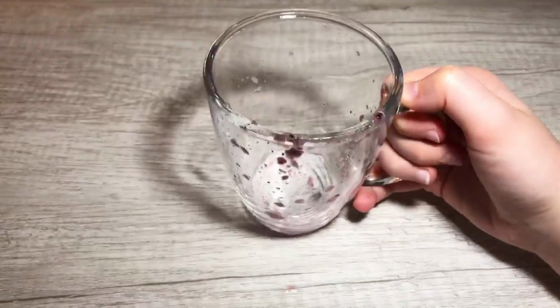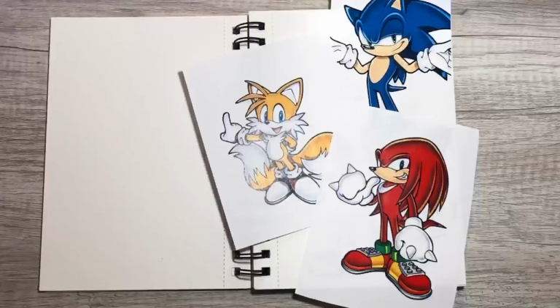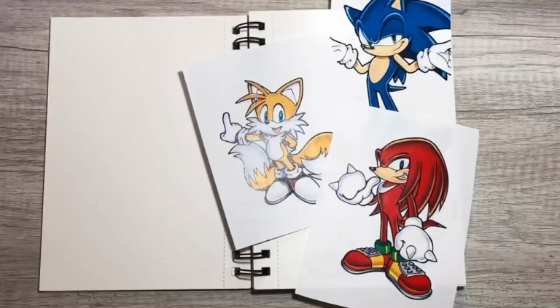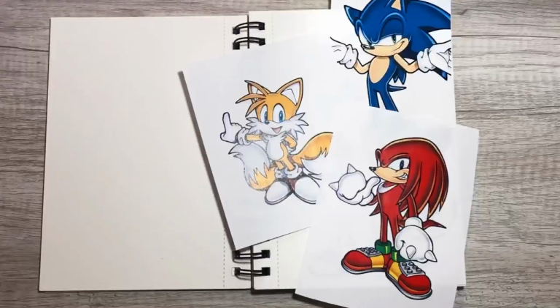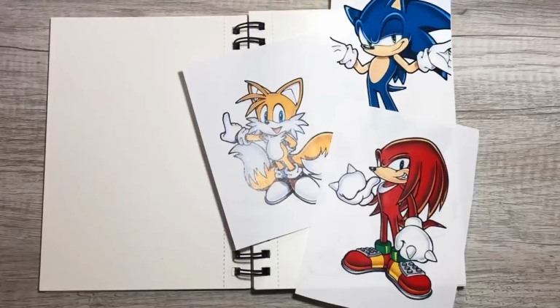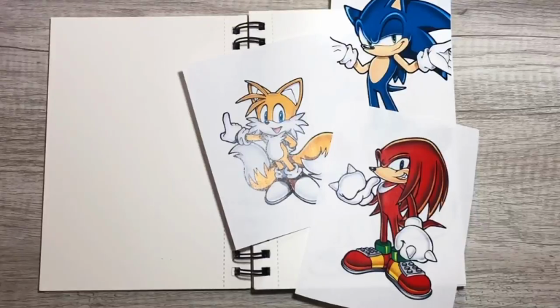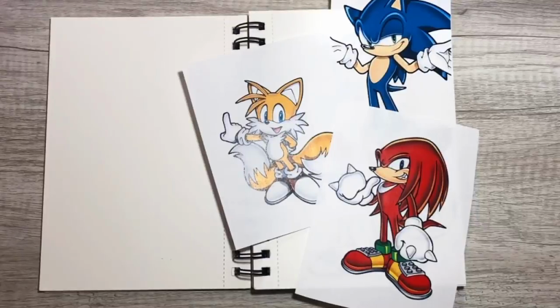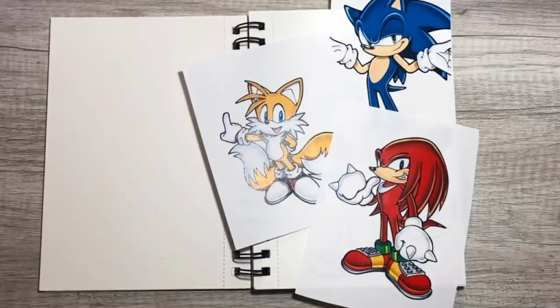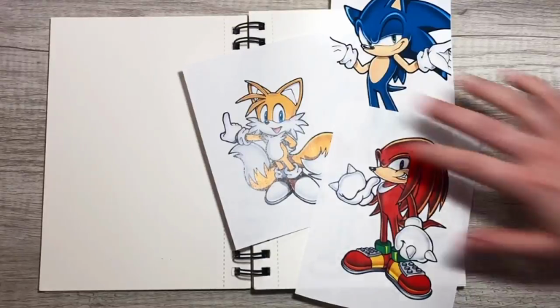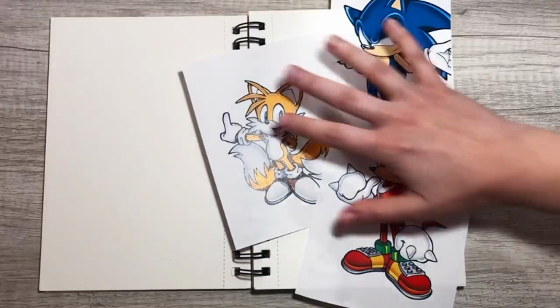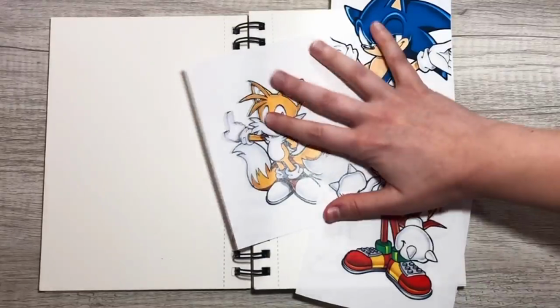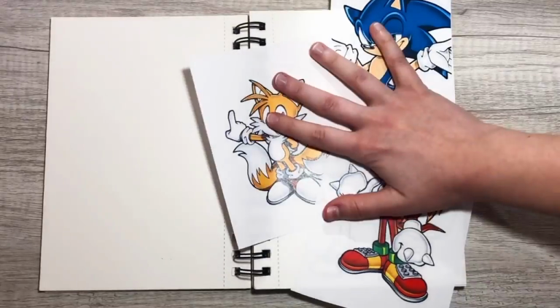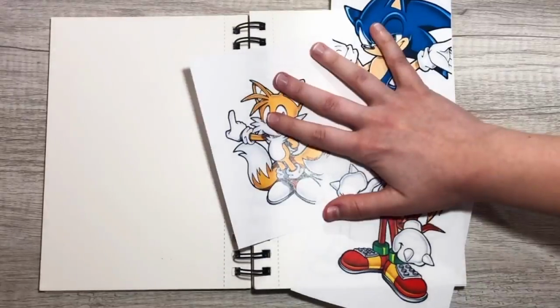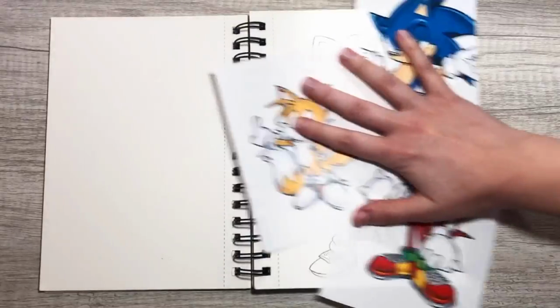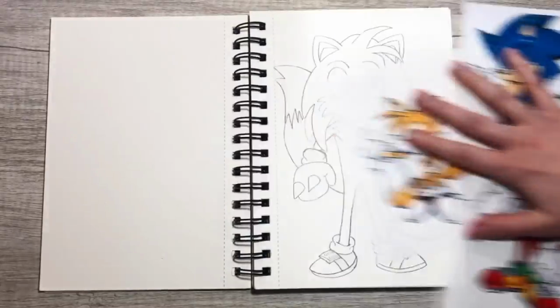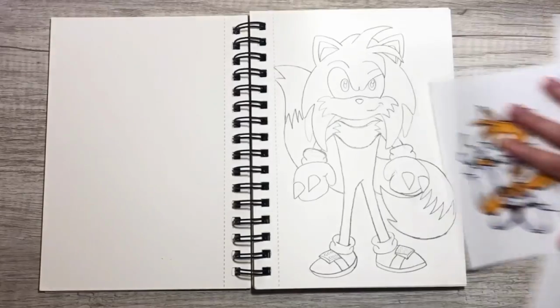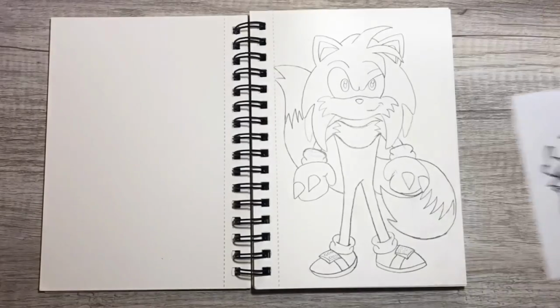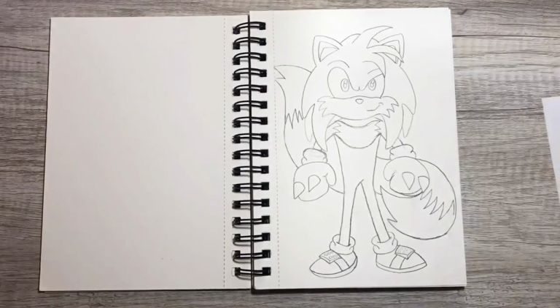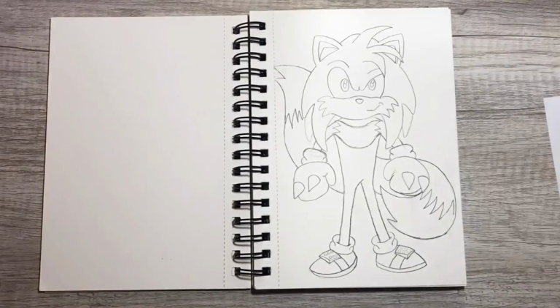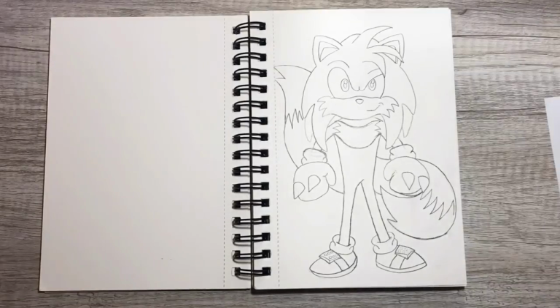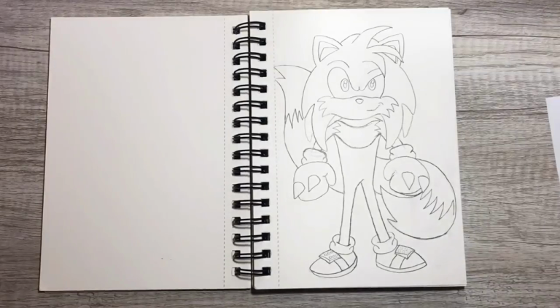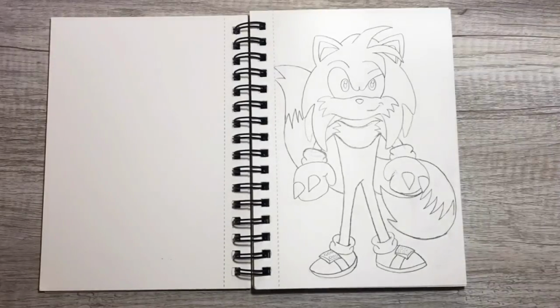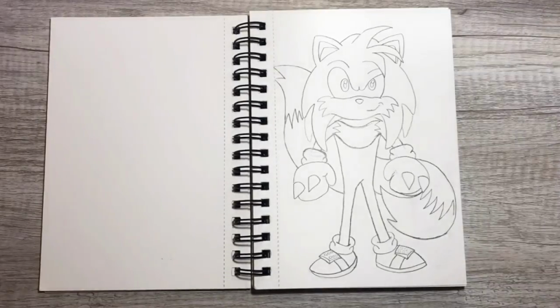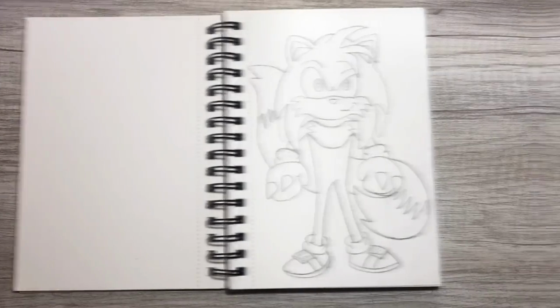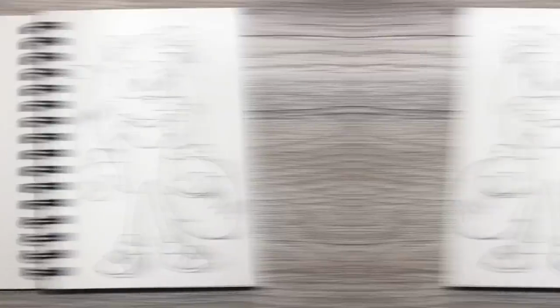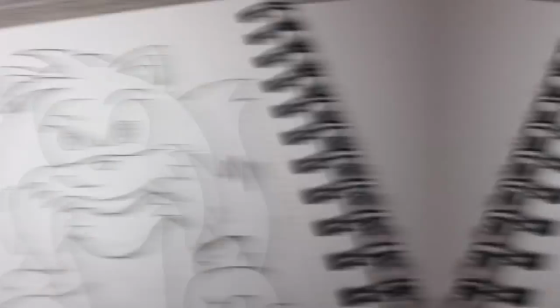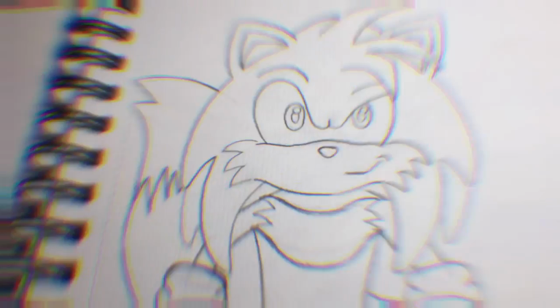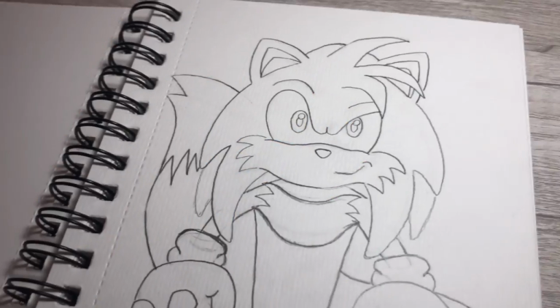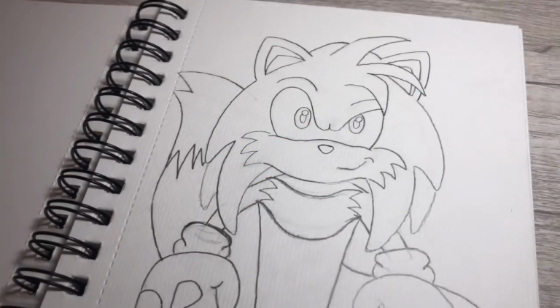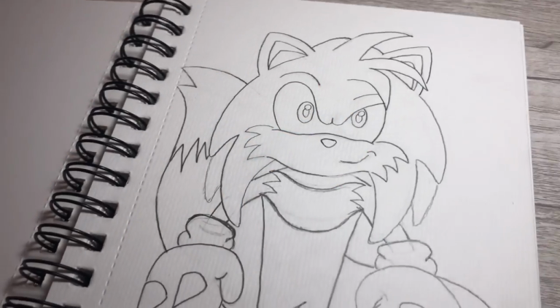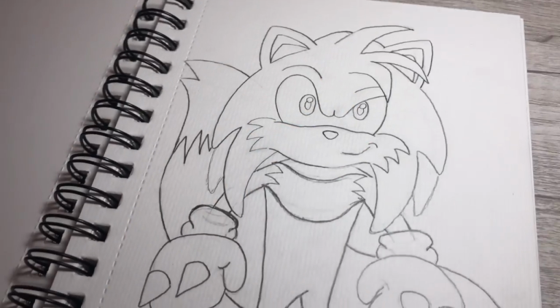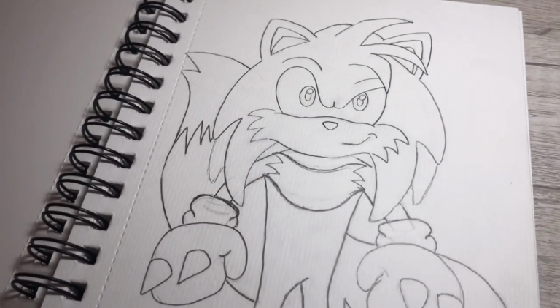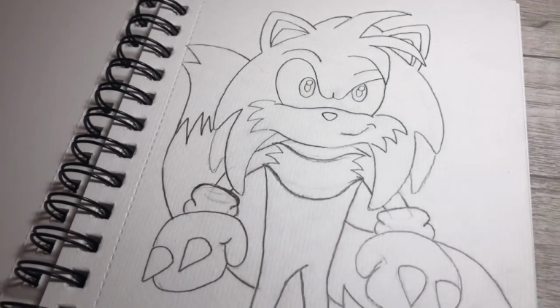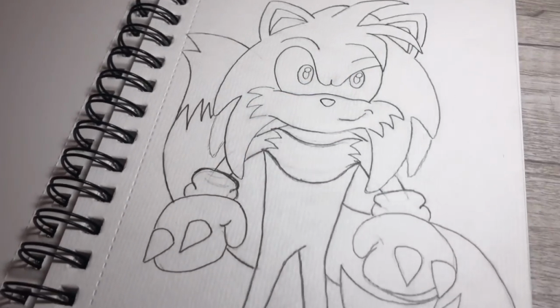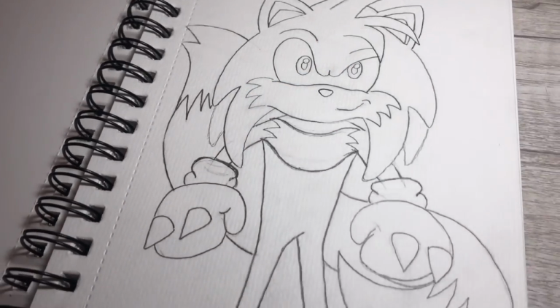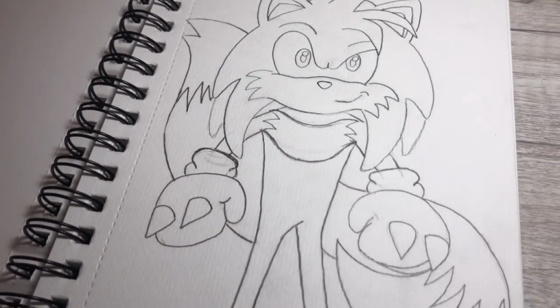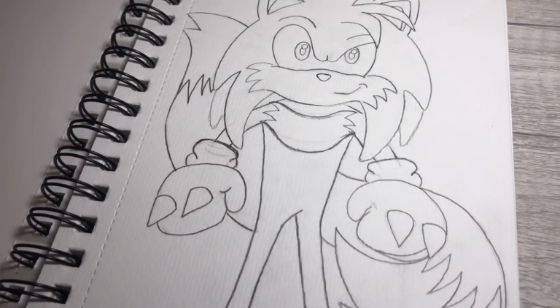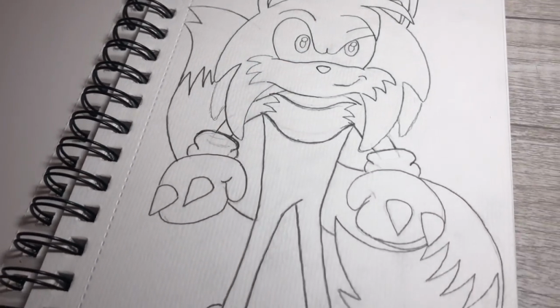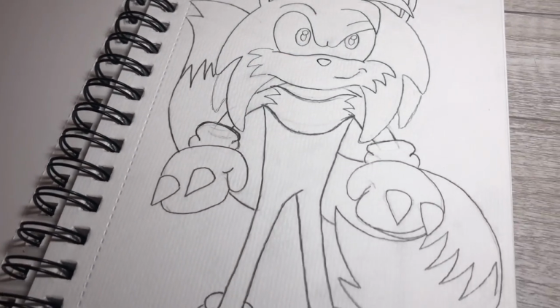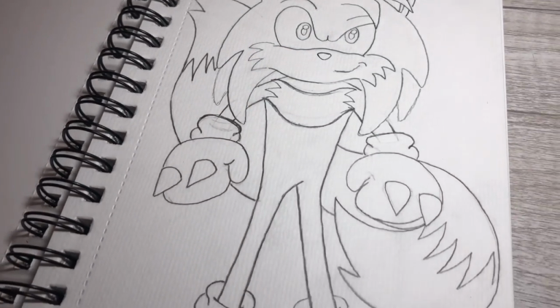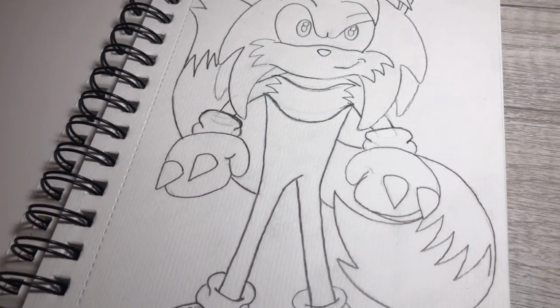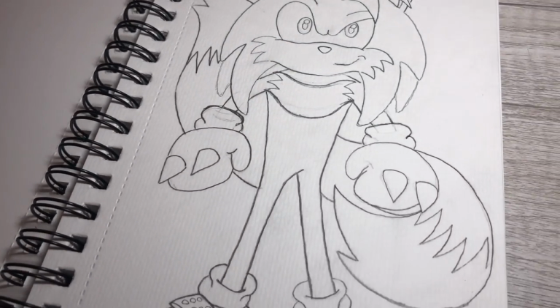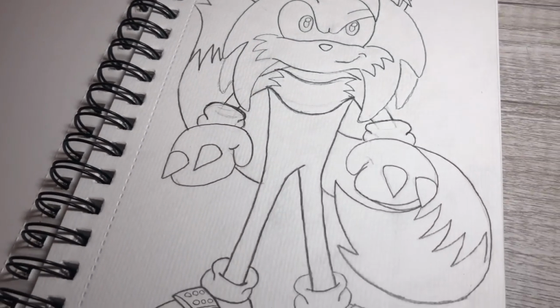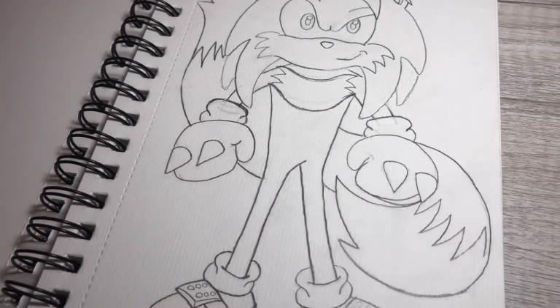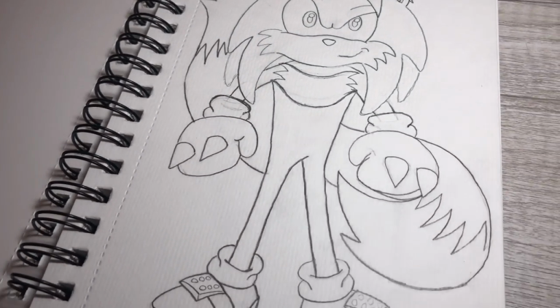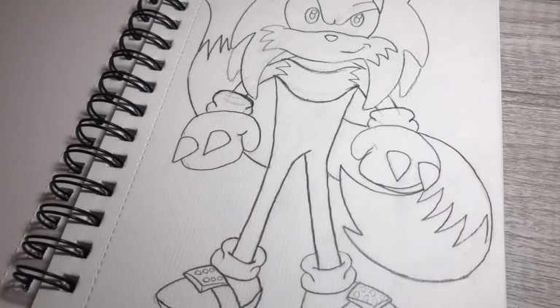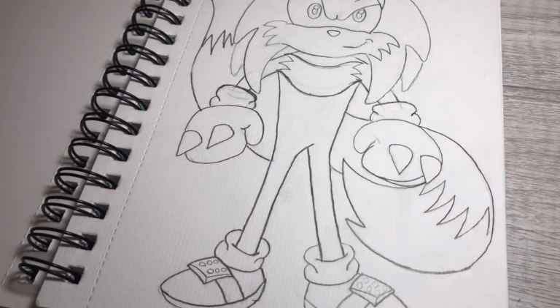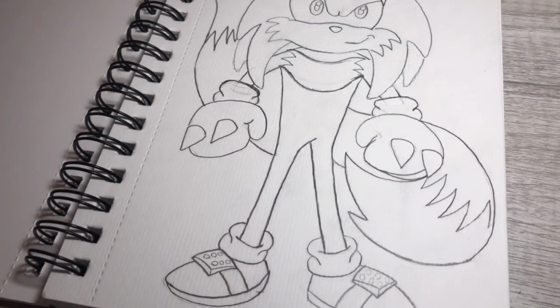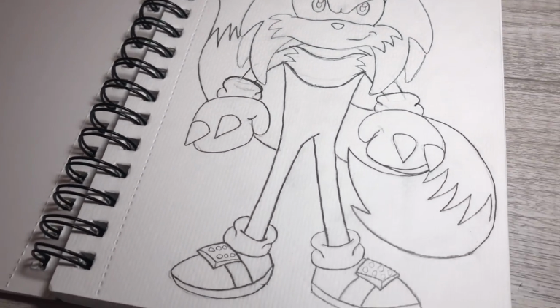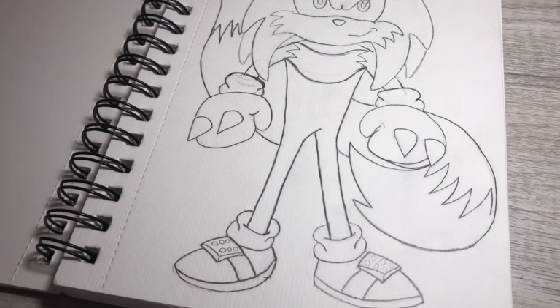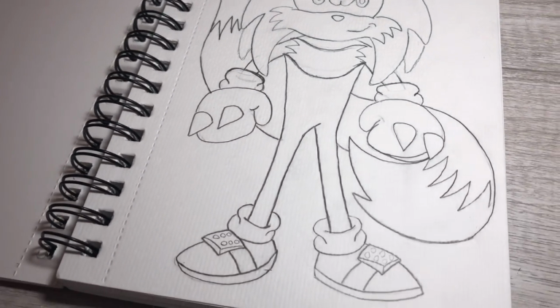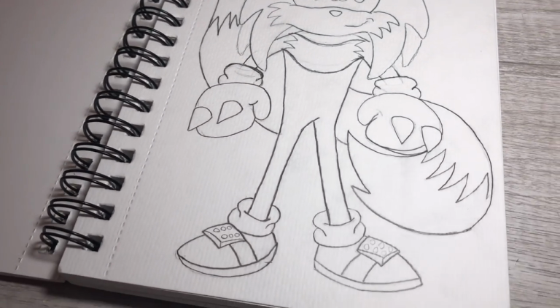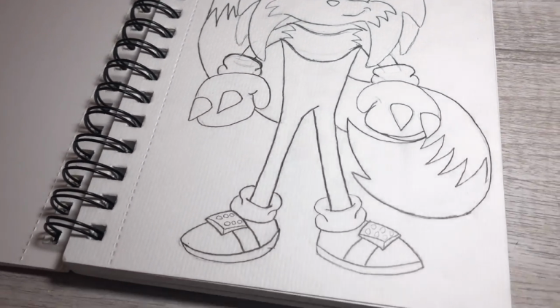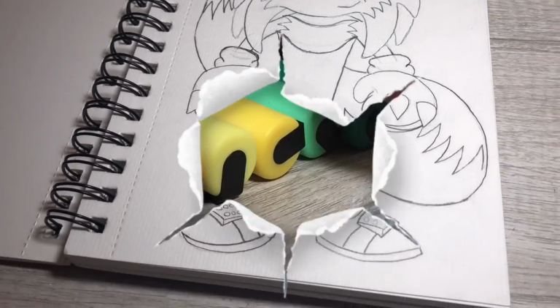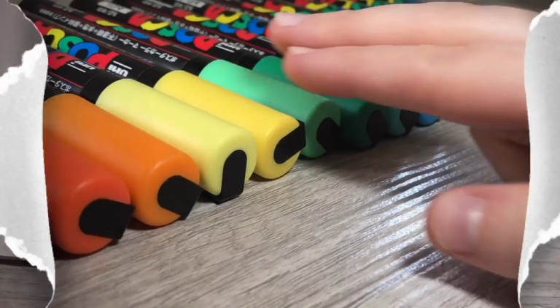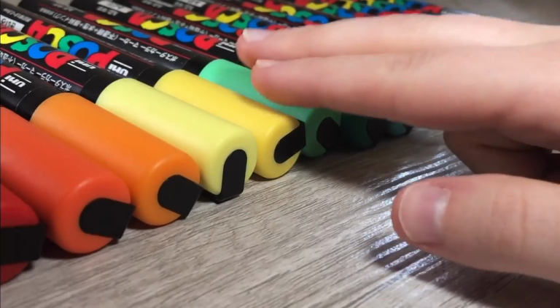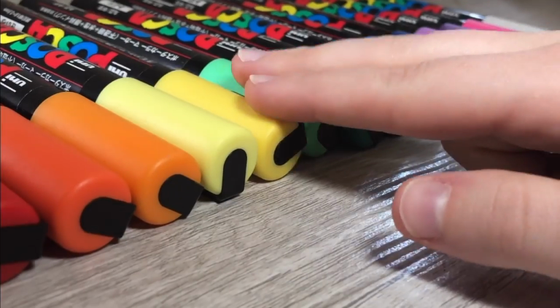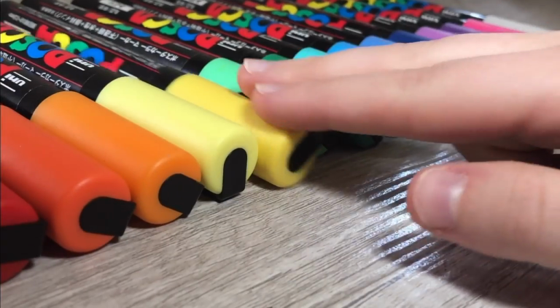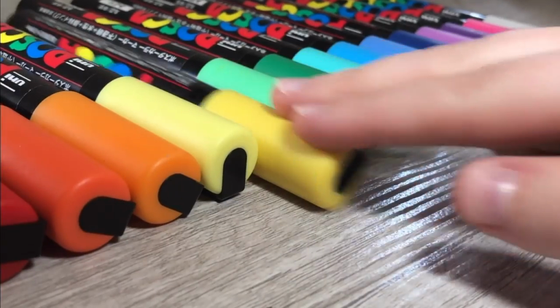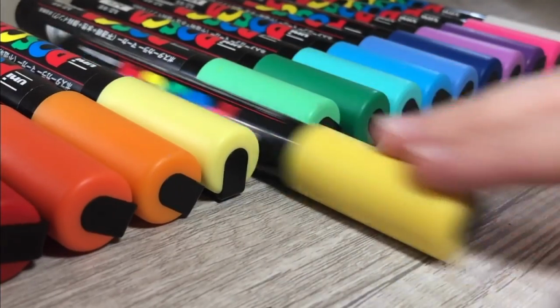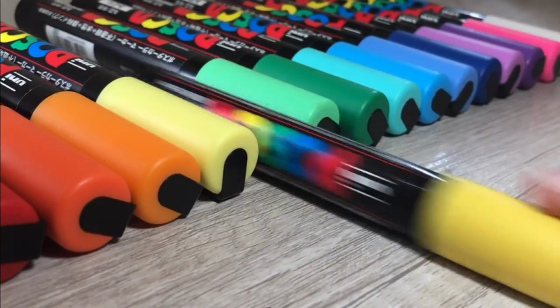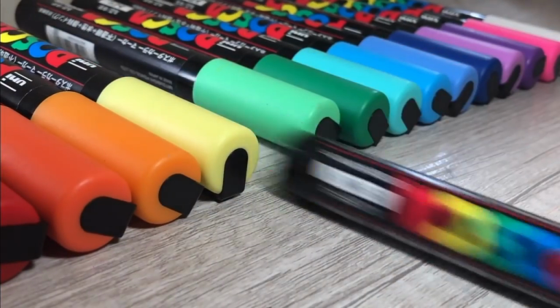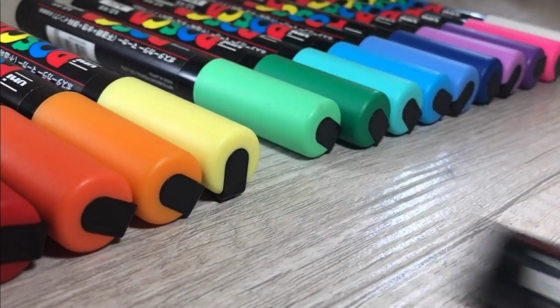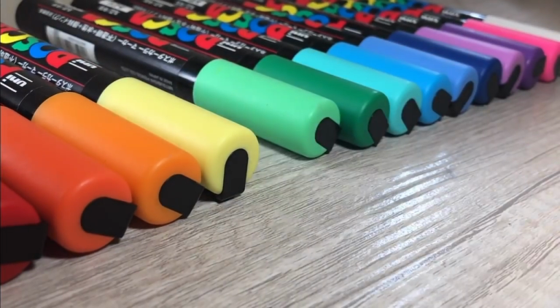Okay, now I'm ready and it's Posca time — let's bring this sketch to life. First up is yellow for Tails.